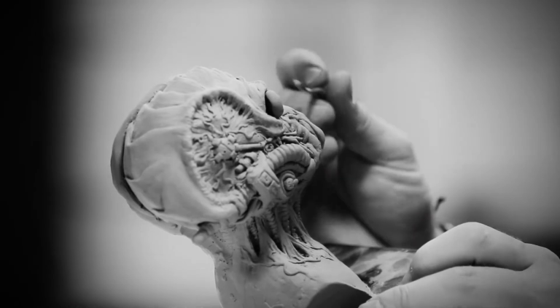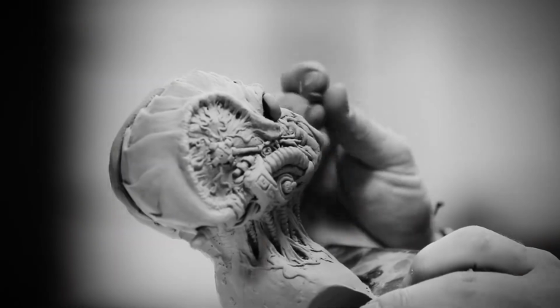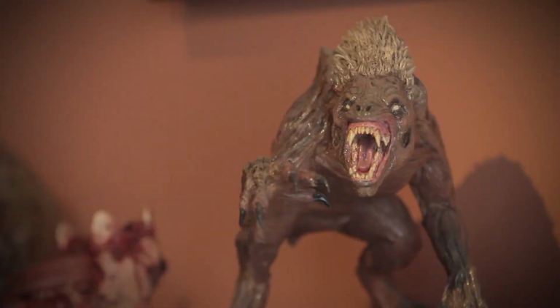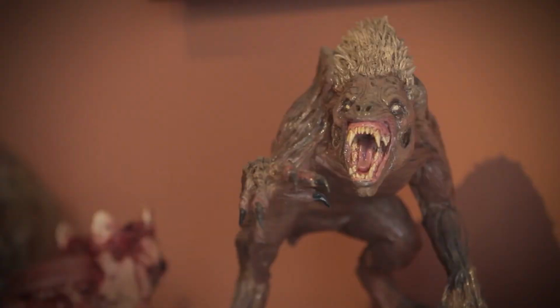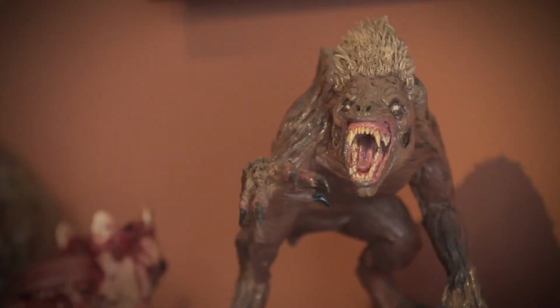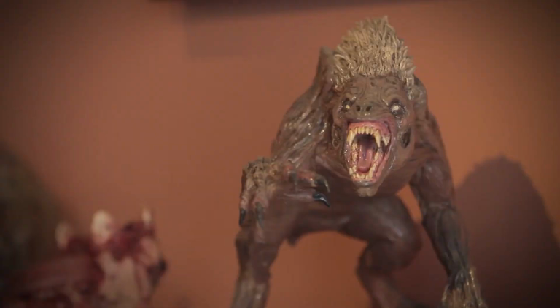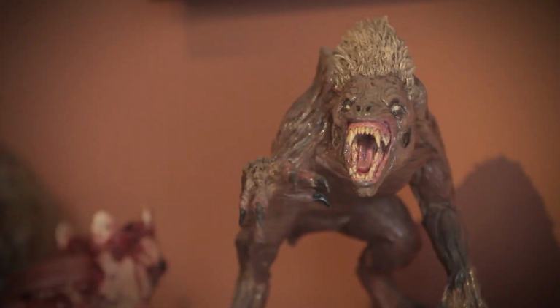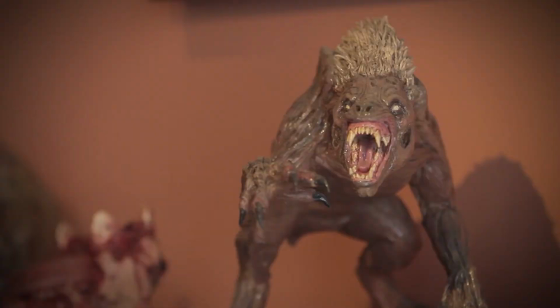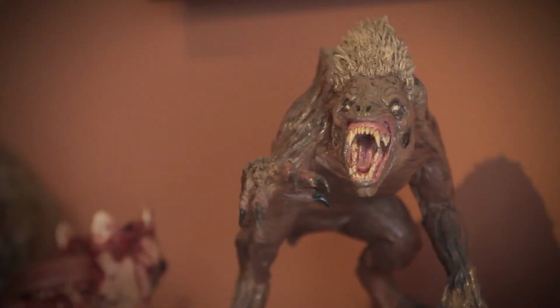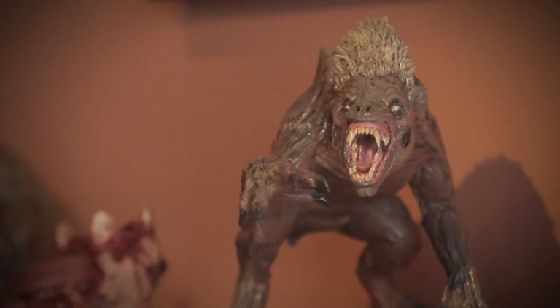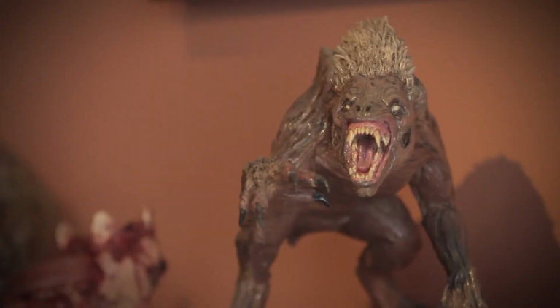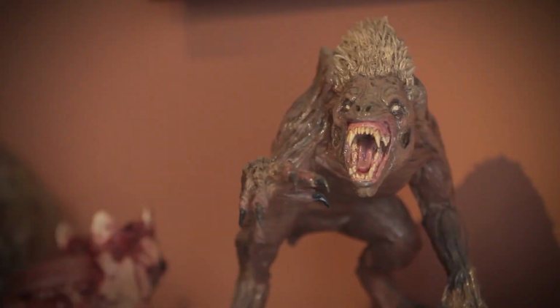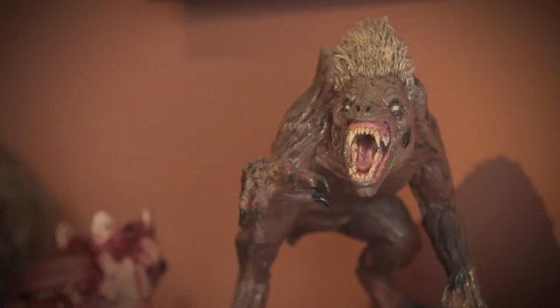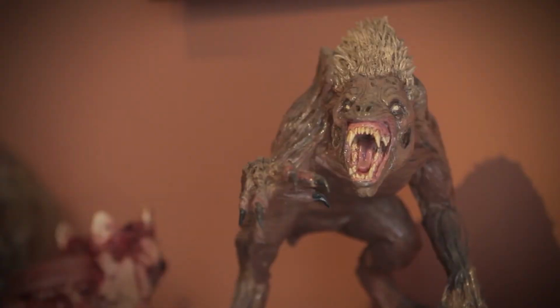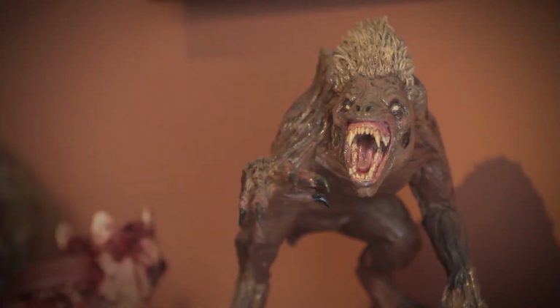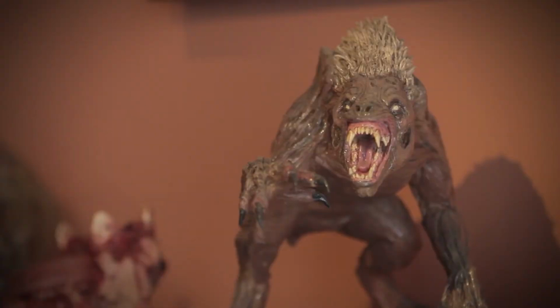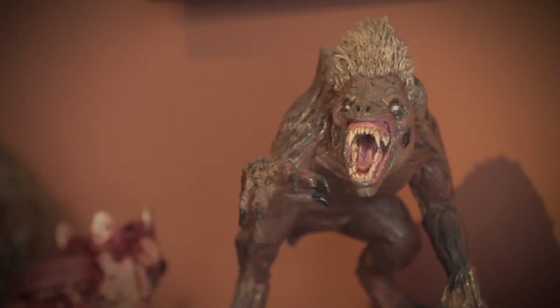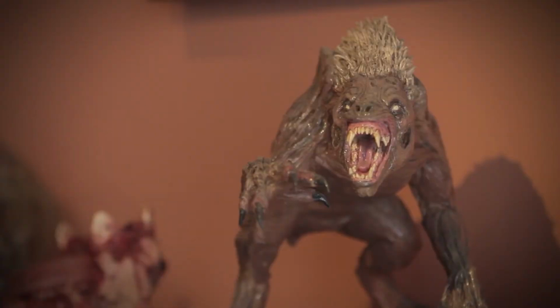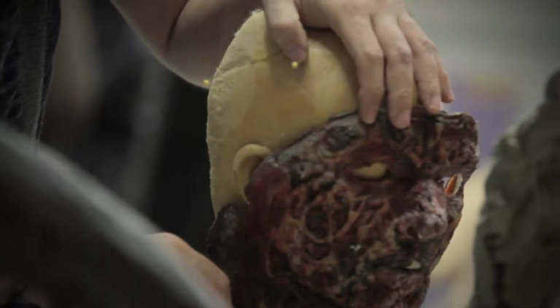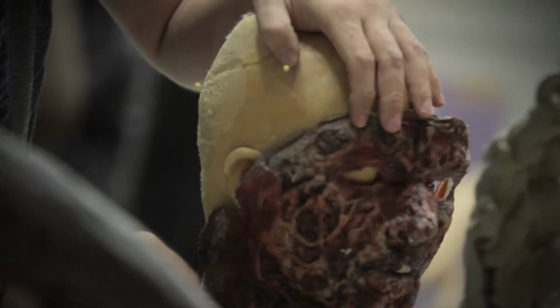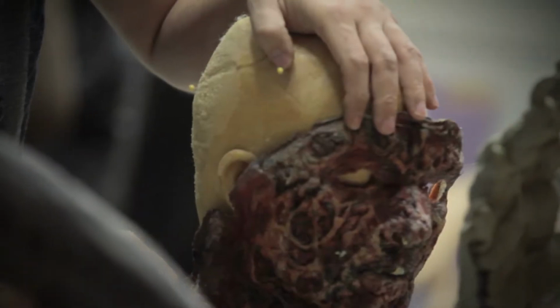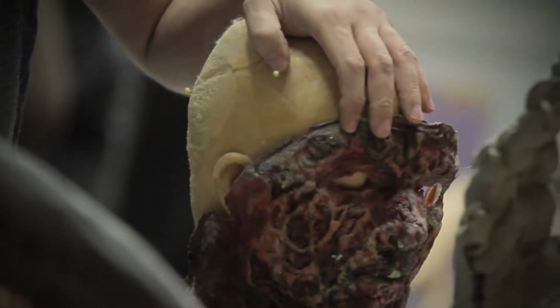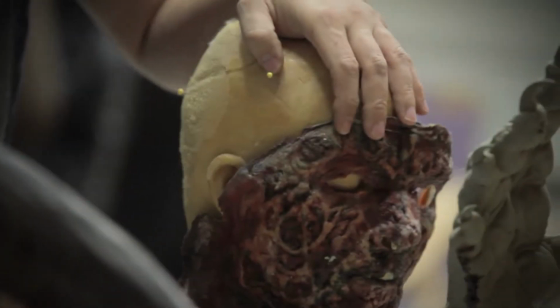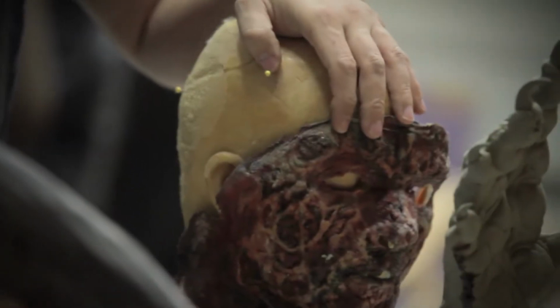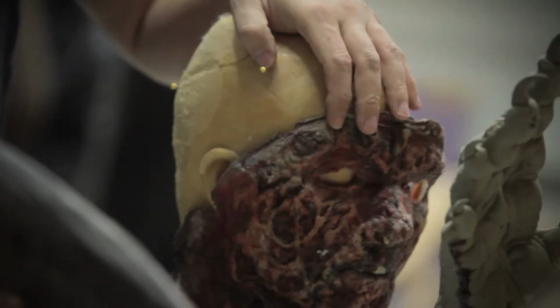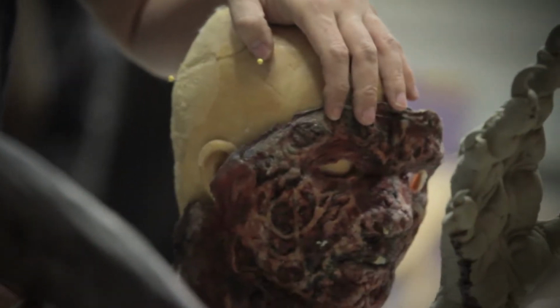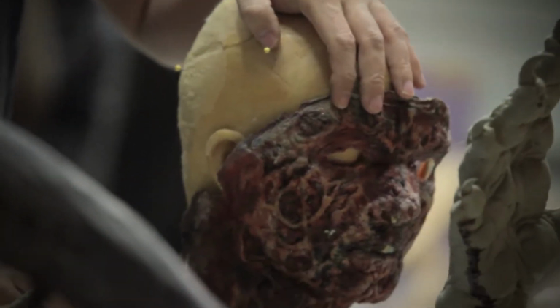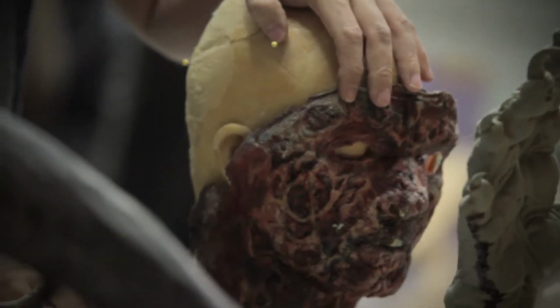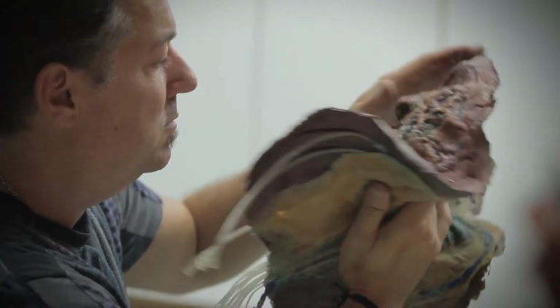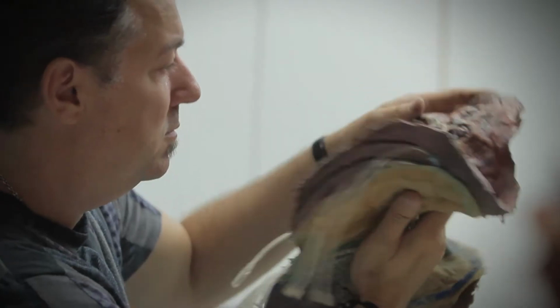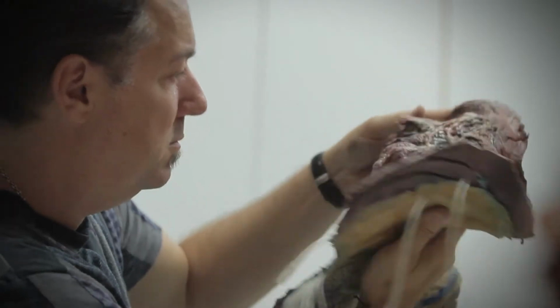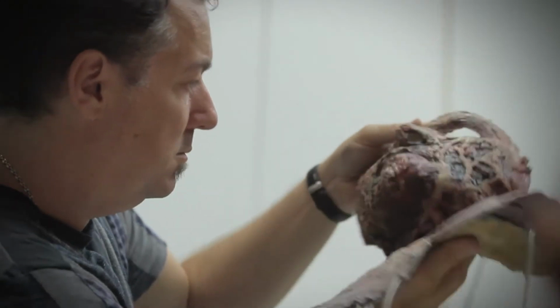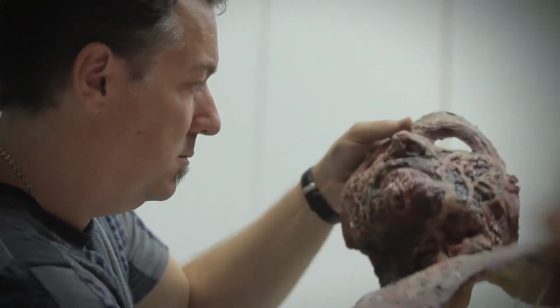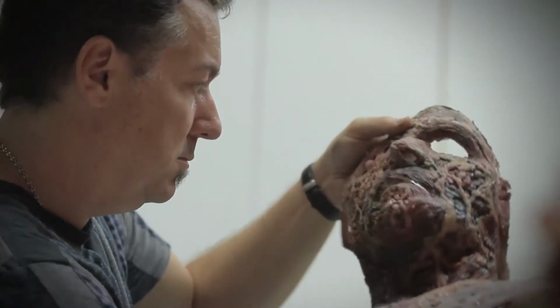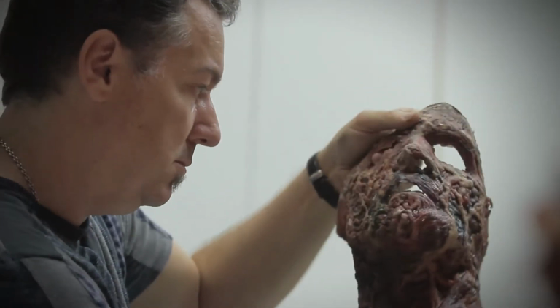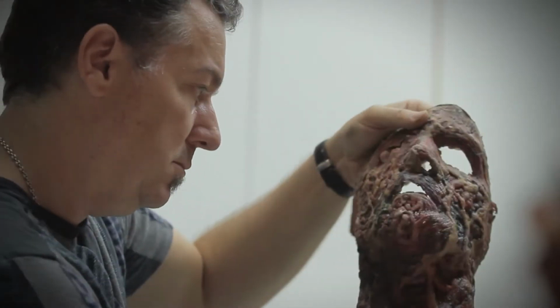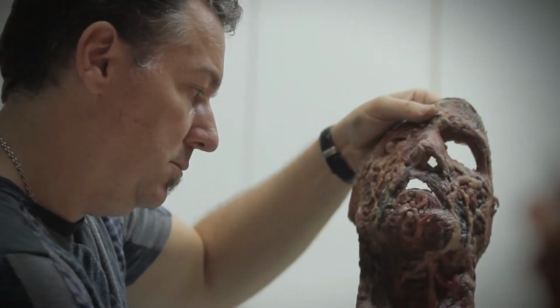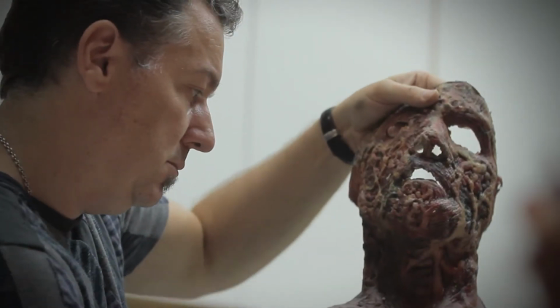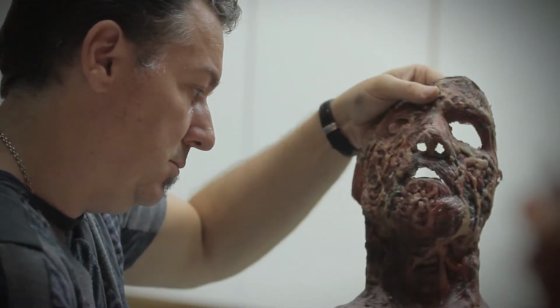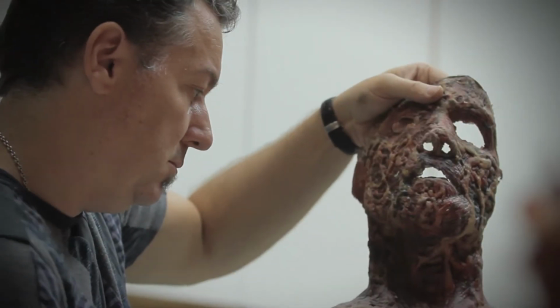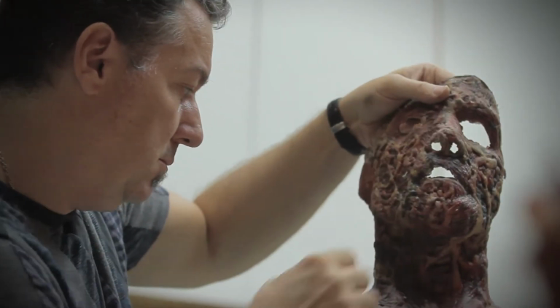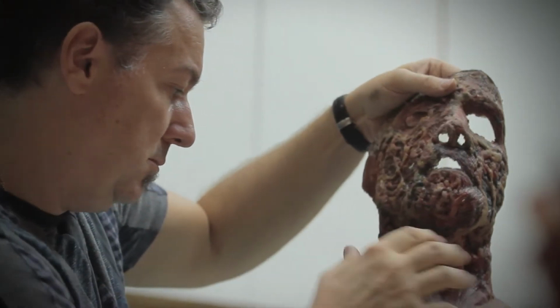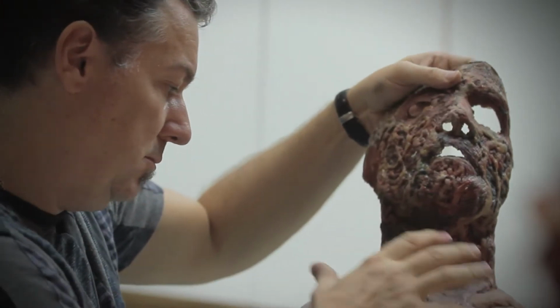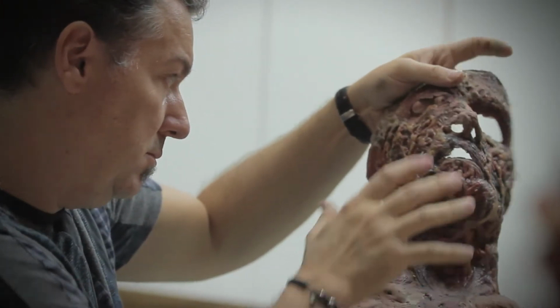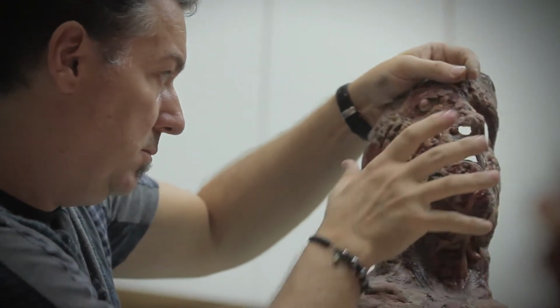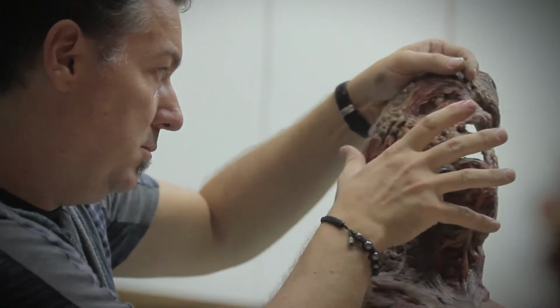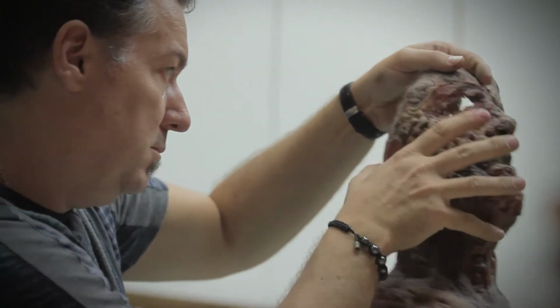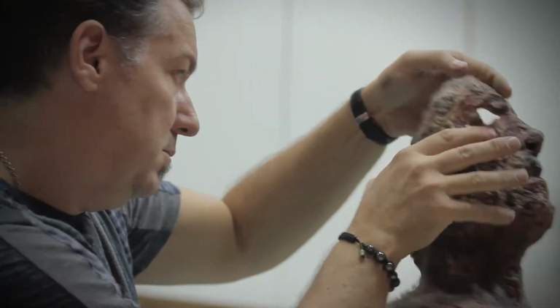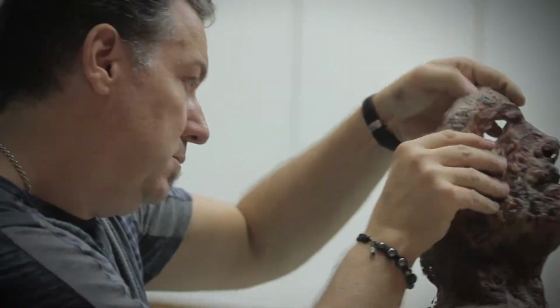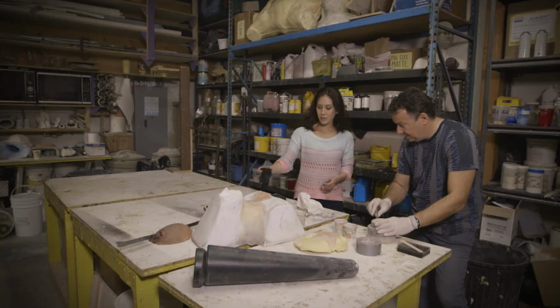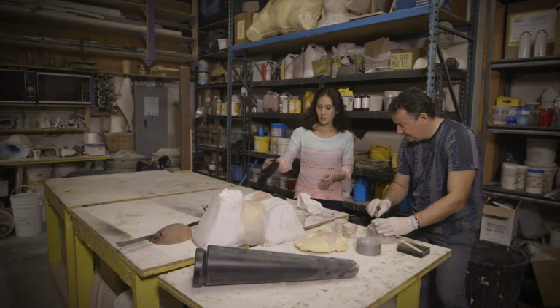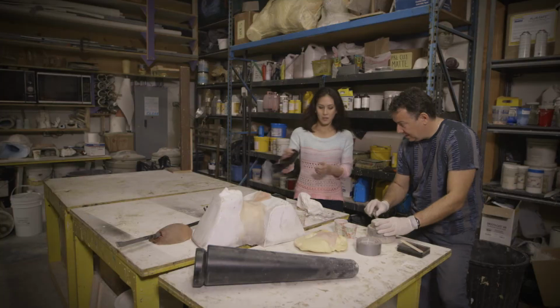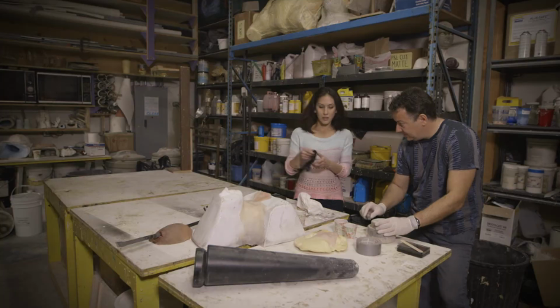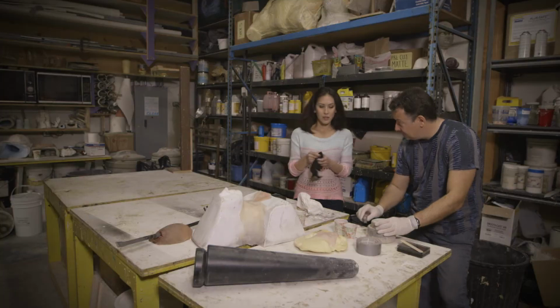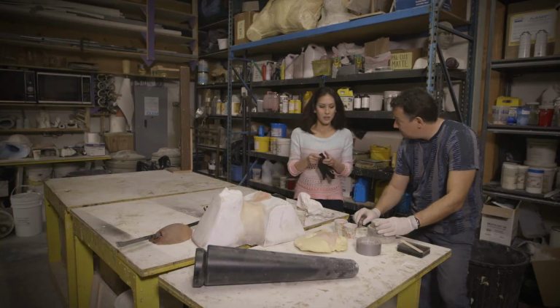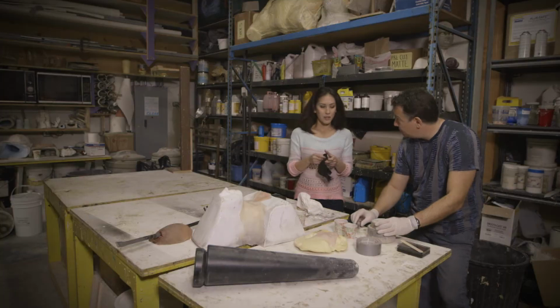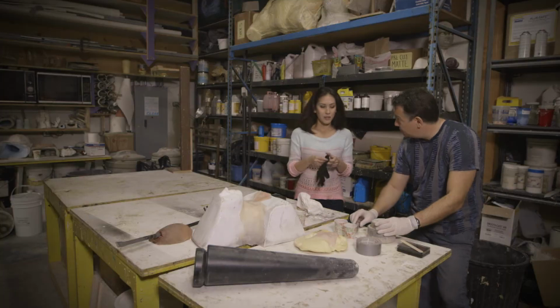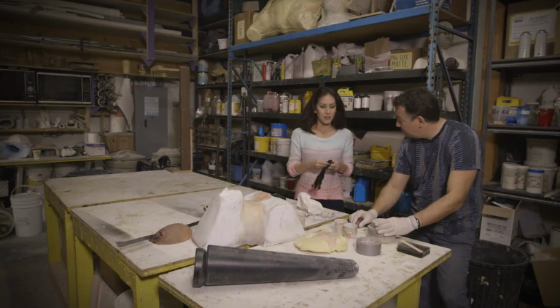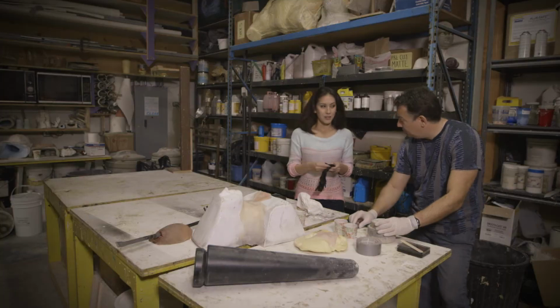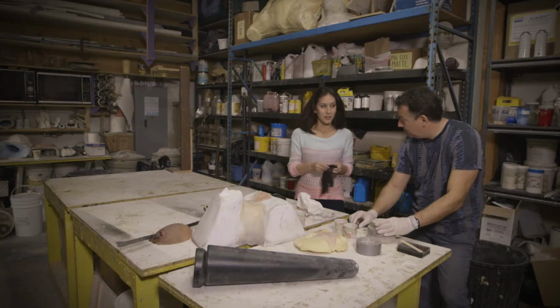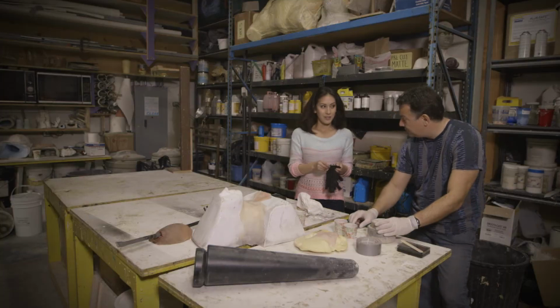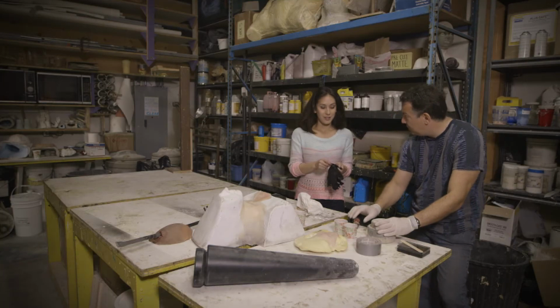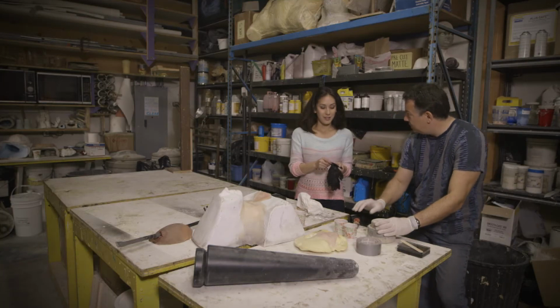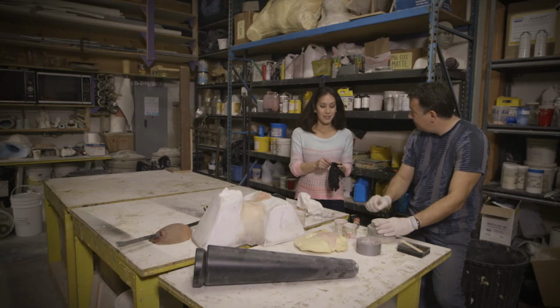So transformation, bloody wounds, creatures. This is time to put the gloves on.